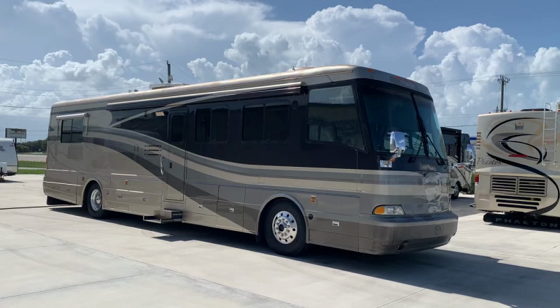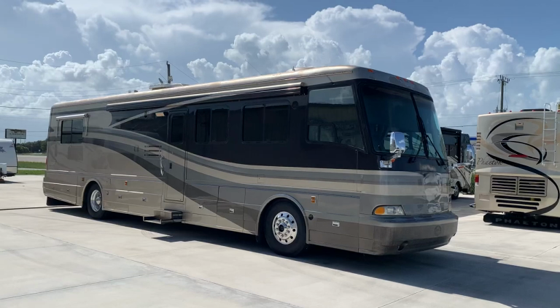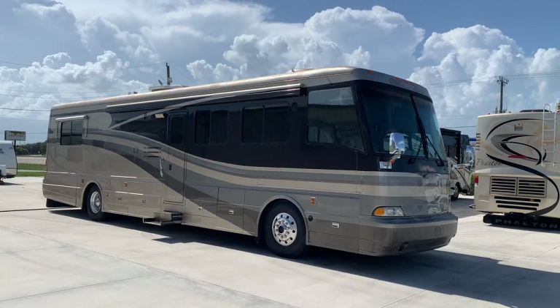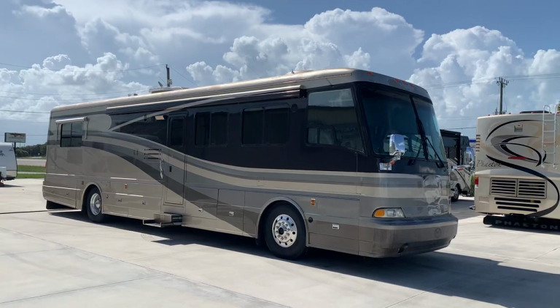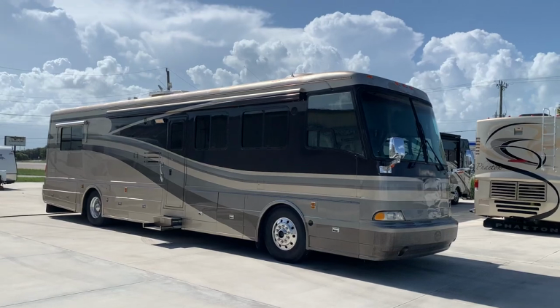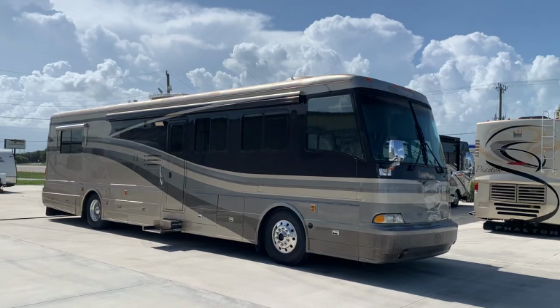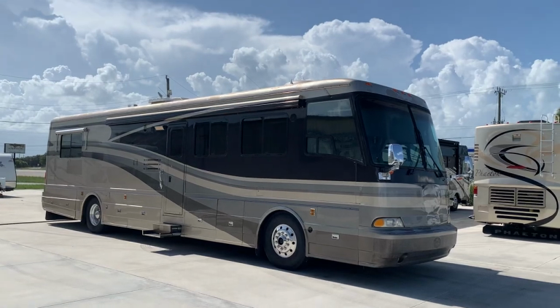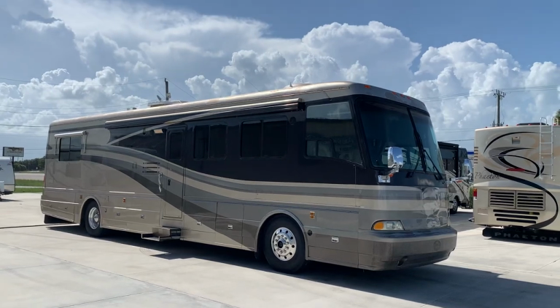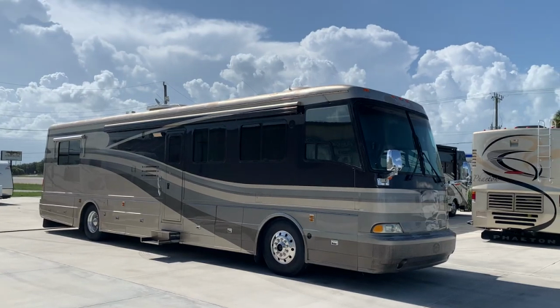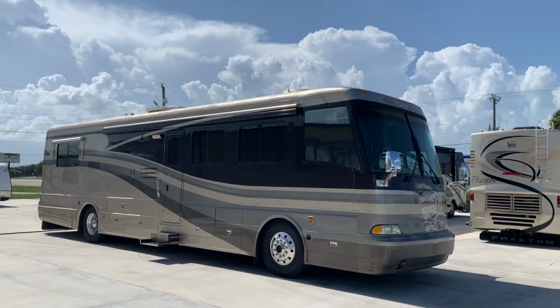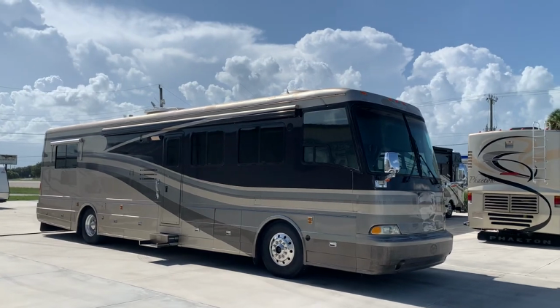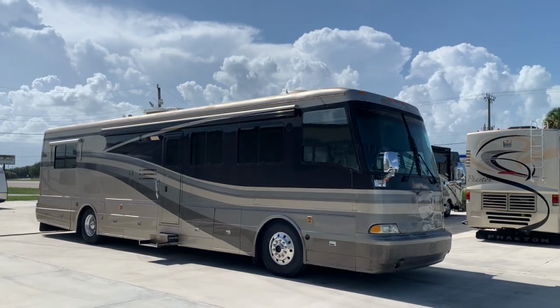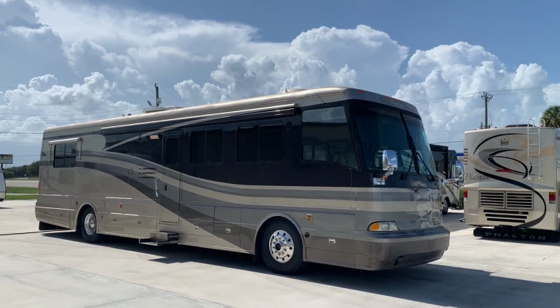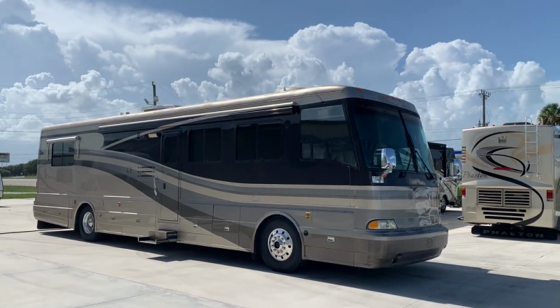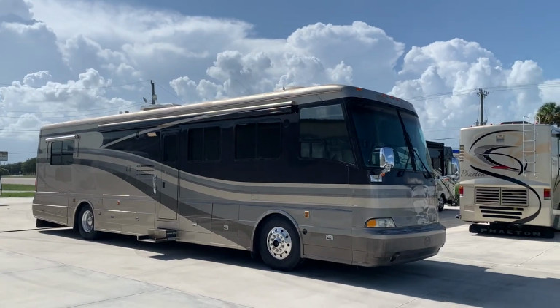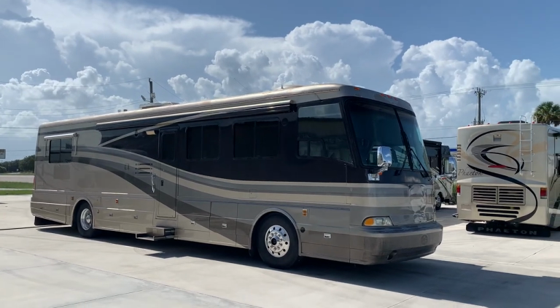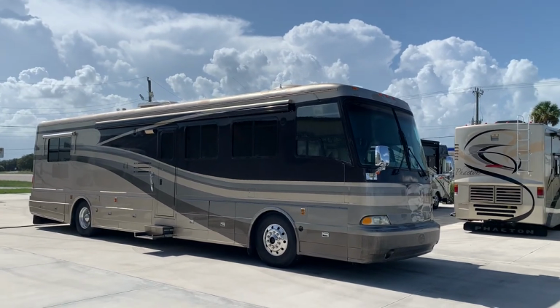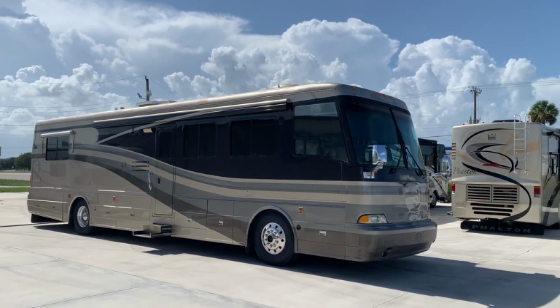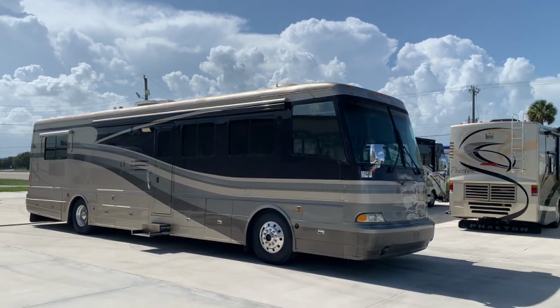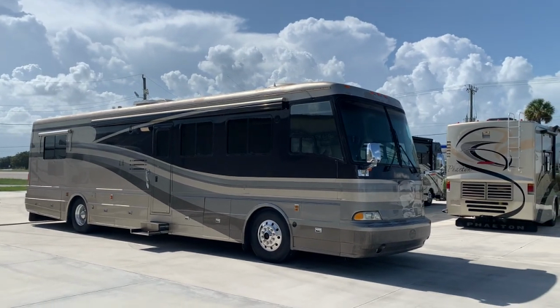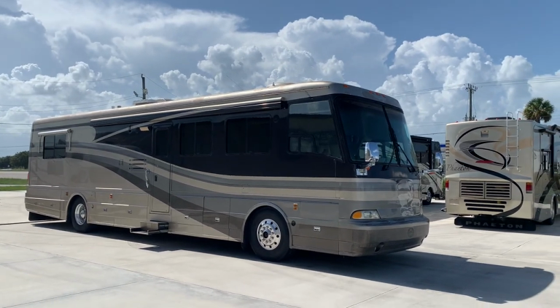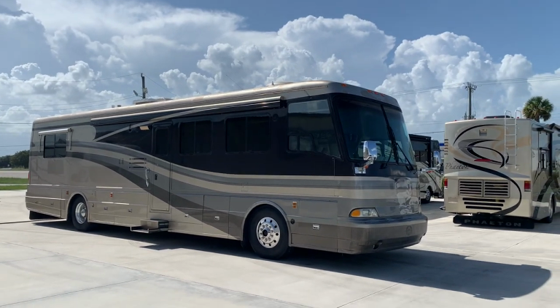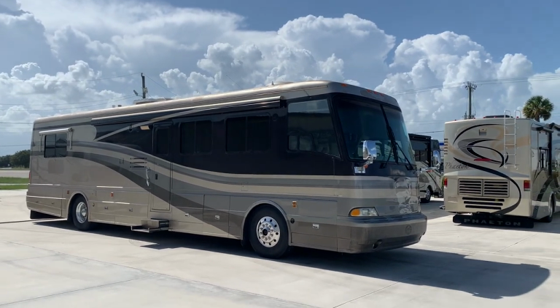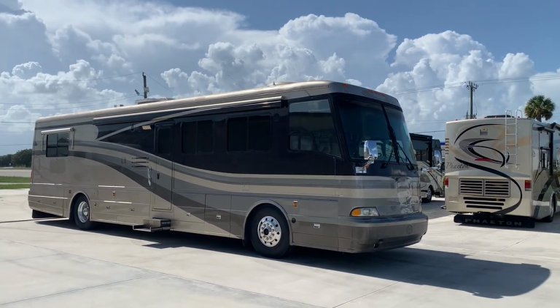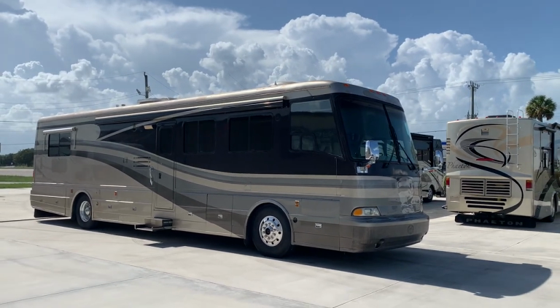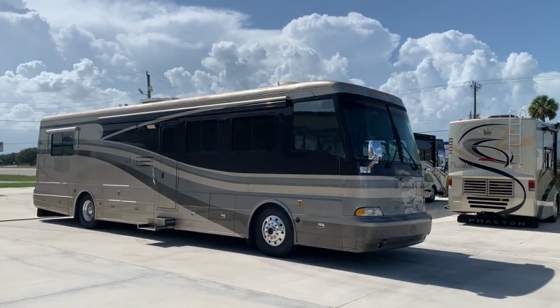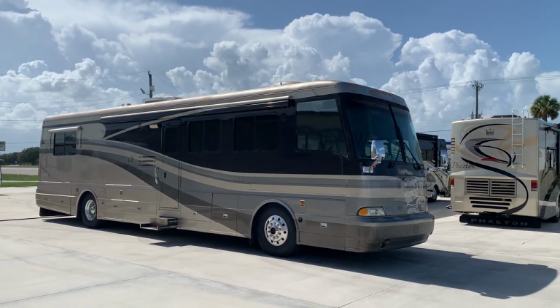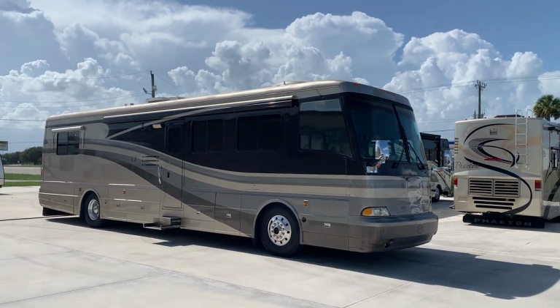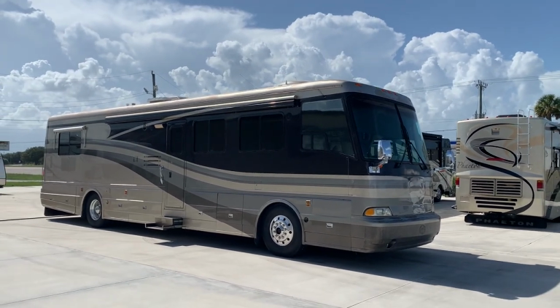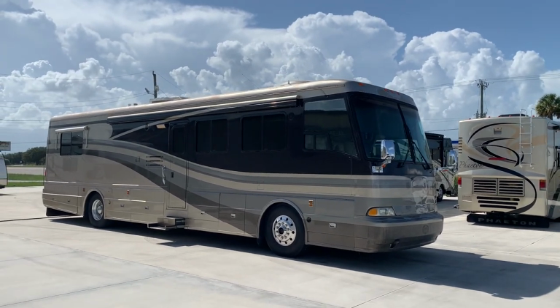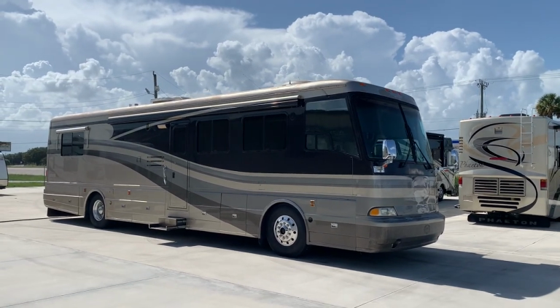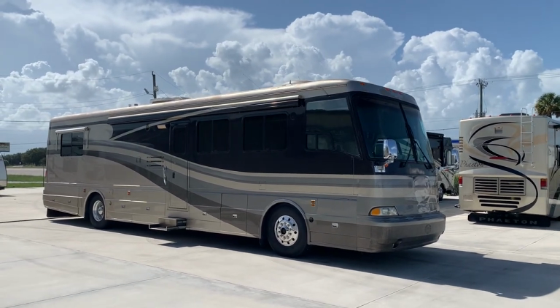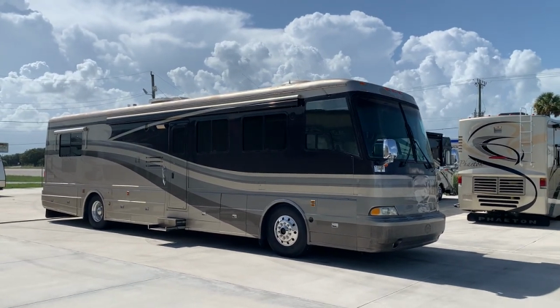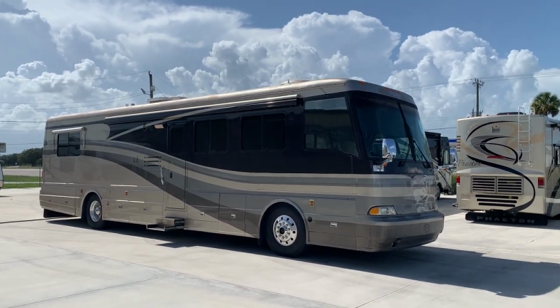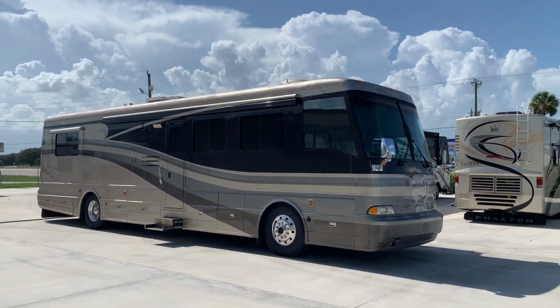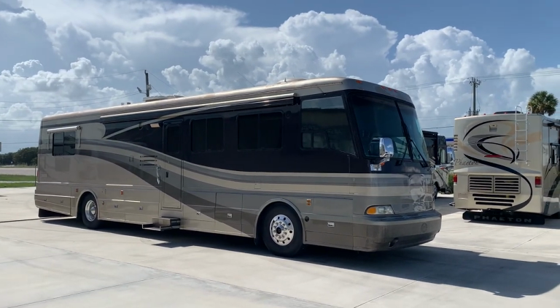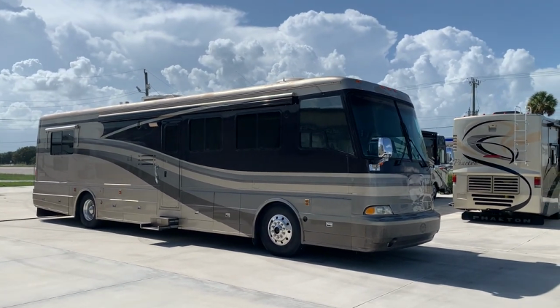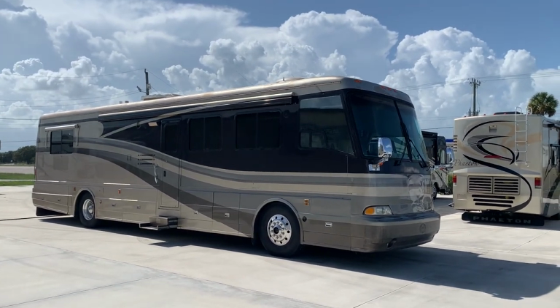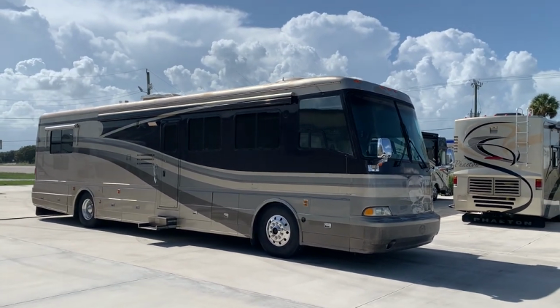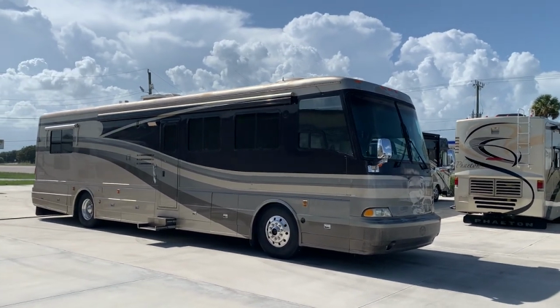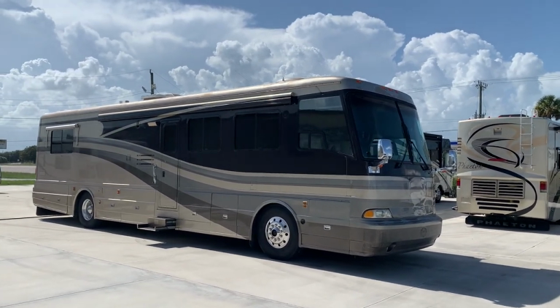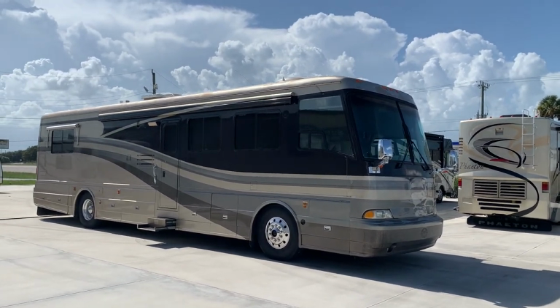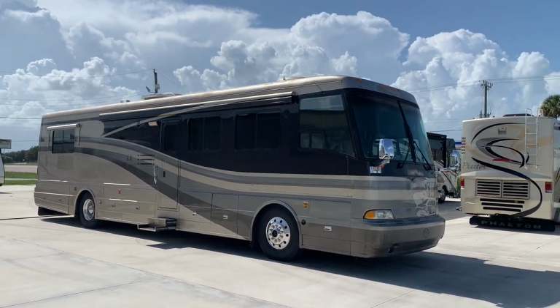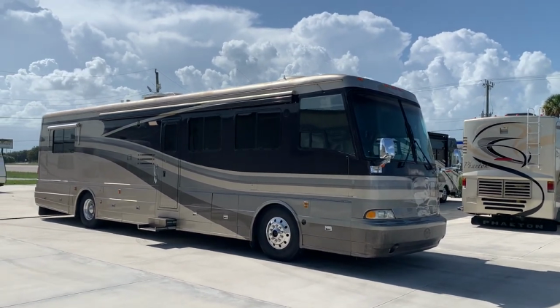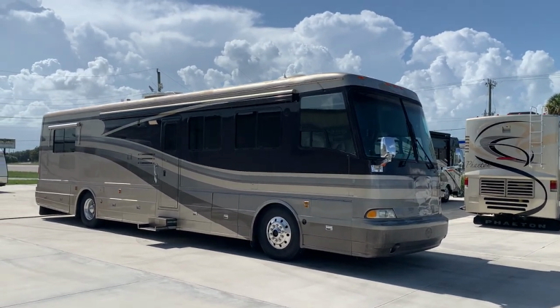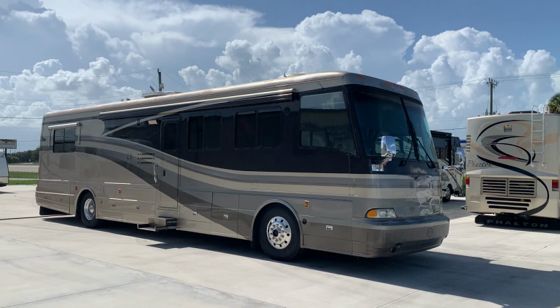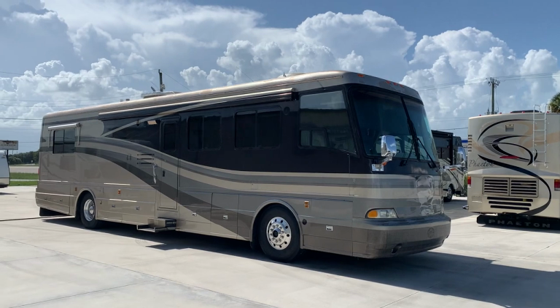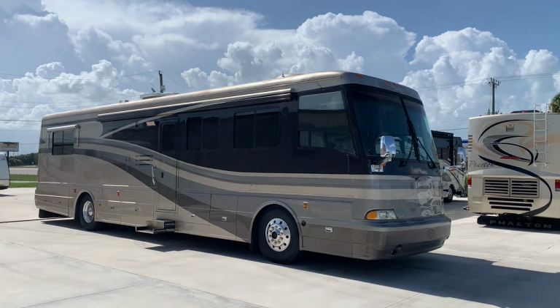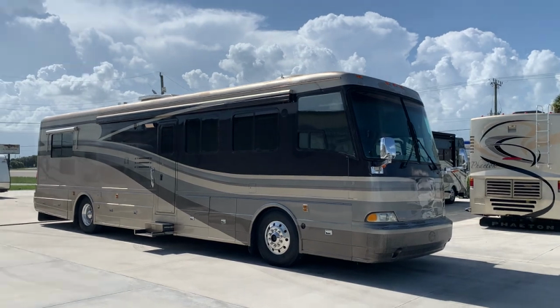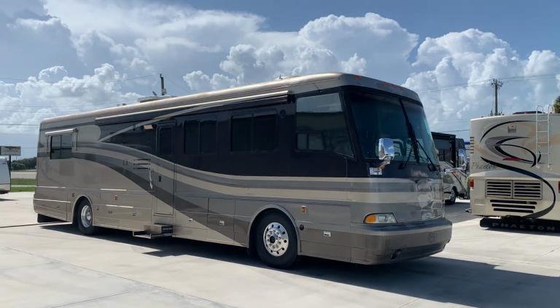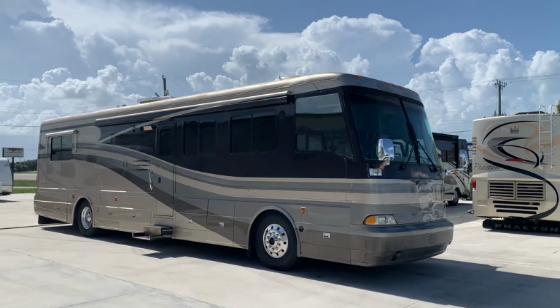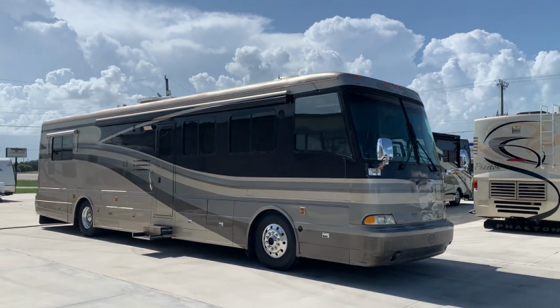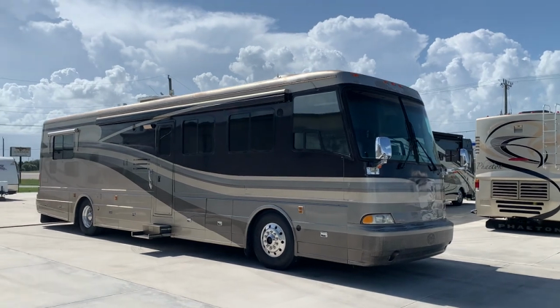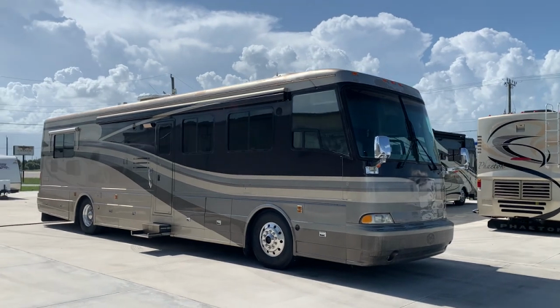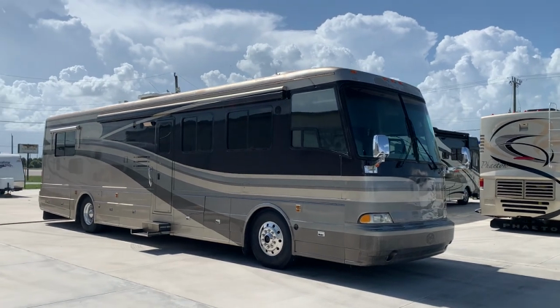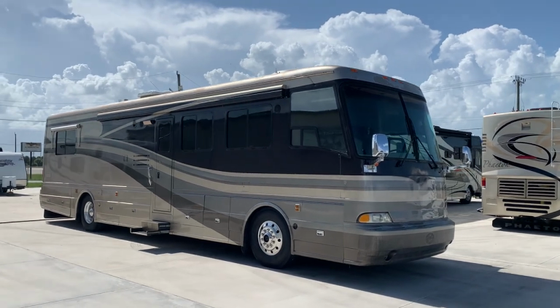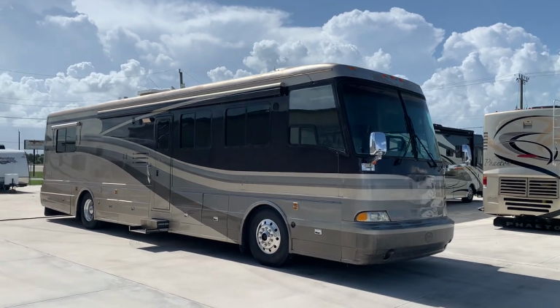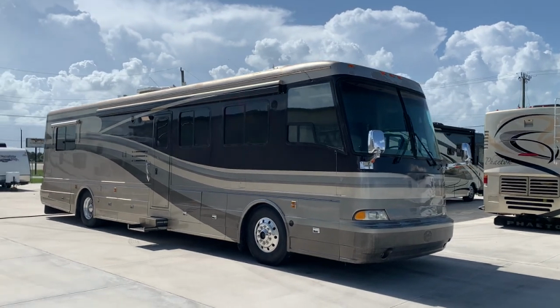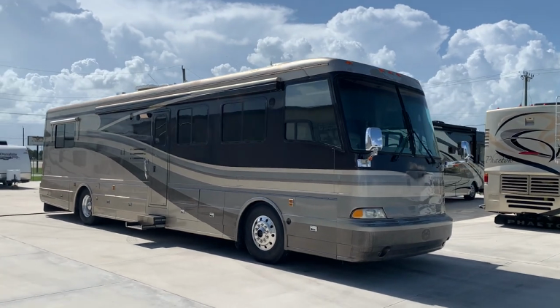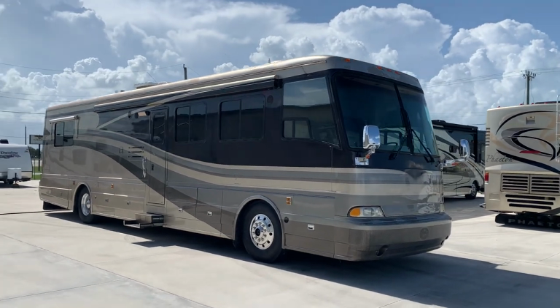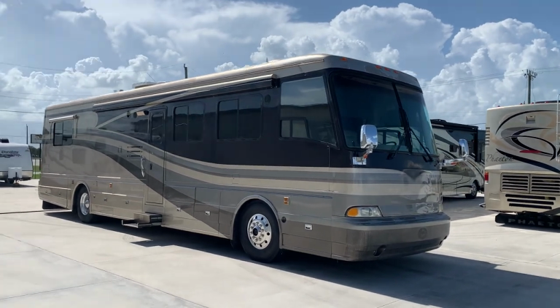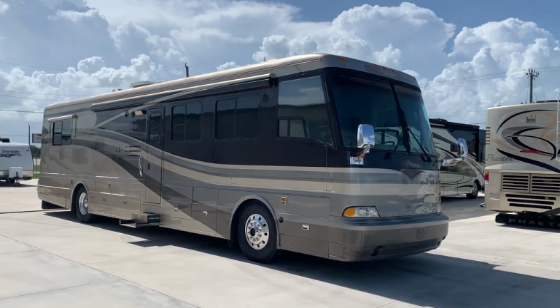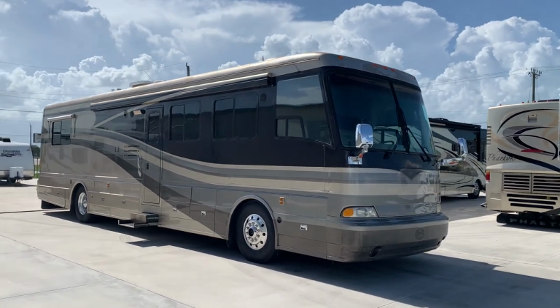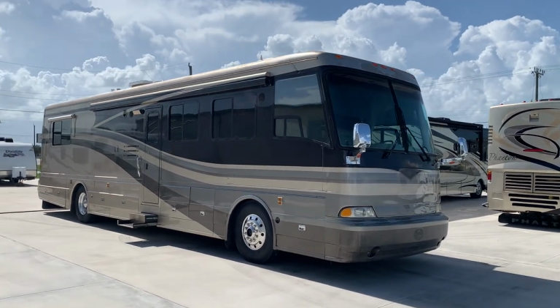Hi everyone, welcome back to Advance RV Centers. My name is Pat, out here in beautiful Okeechobee, Florida.